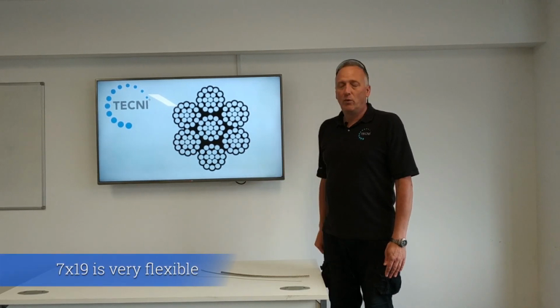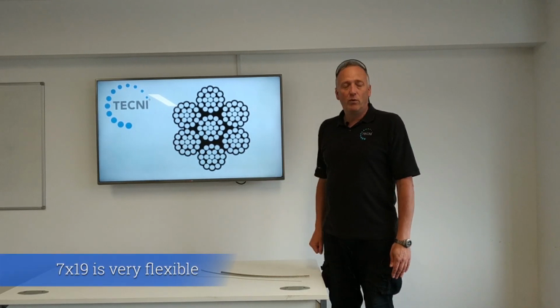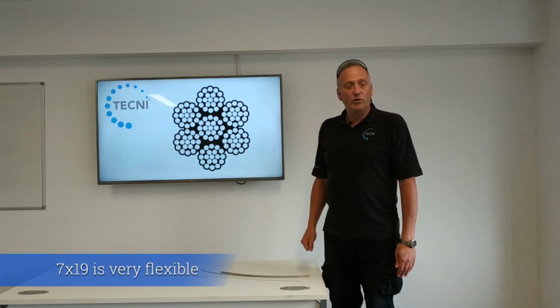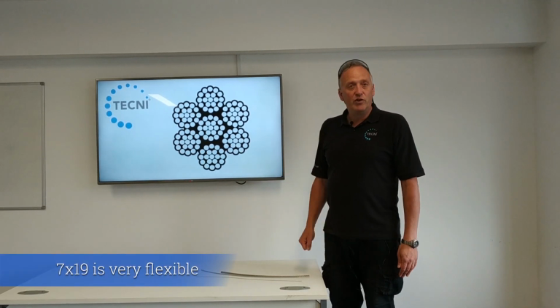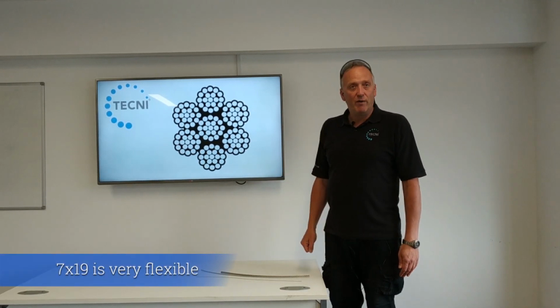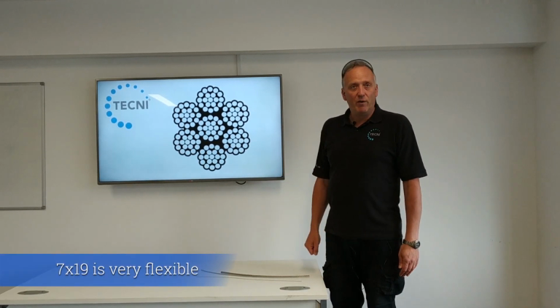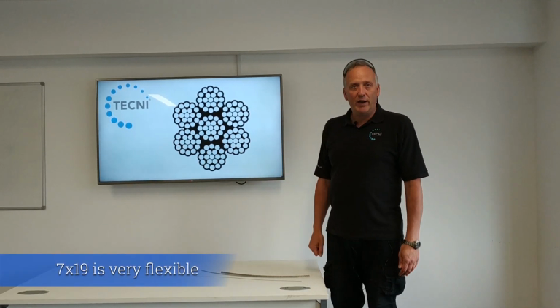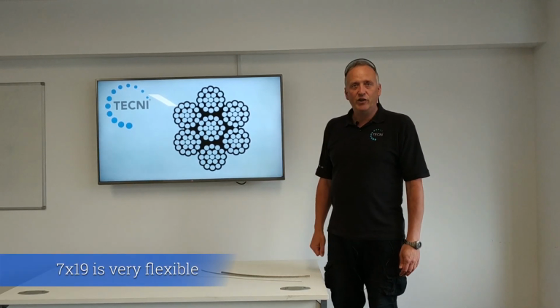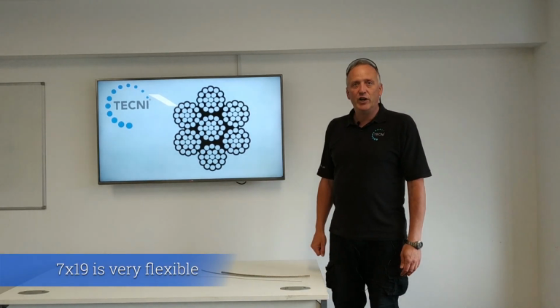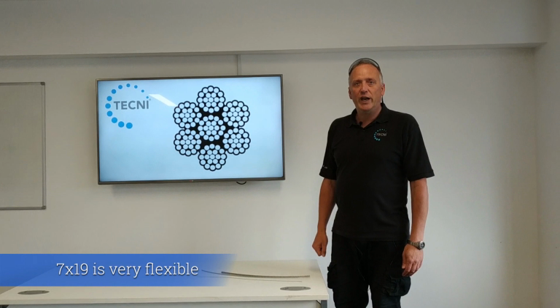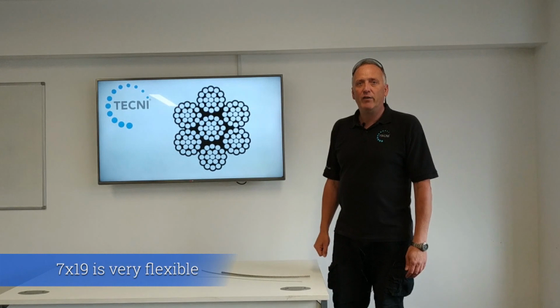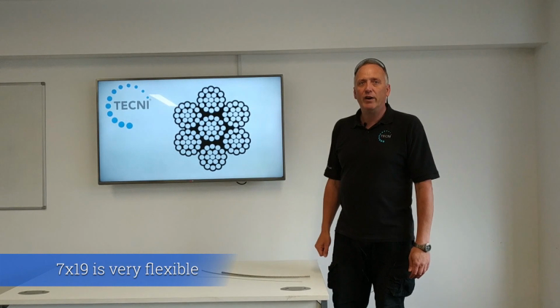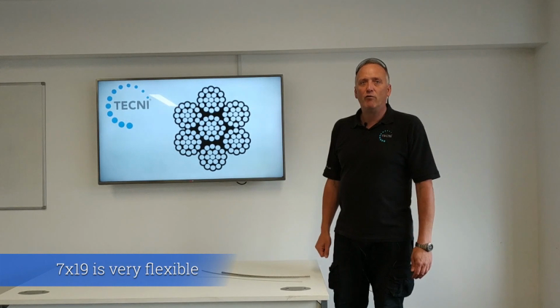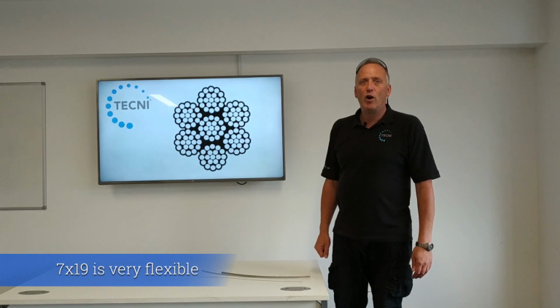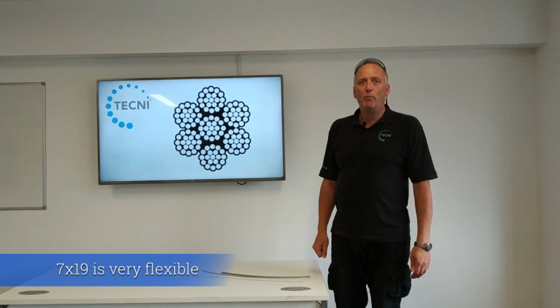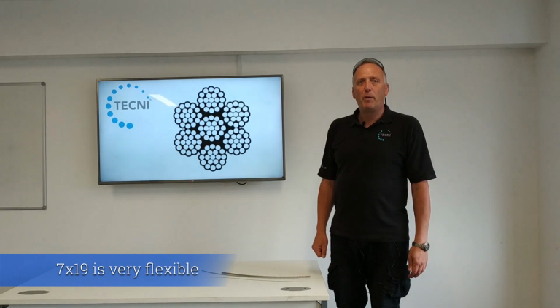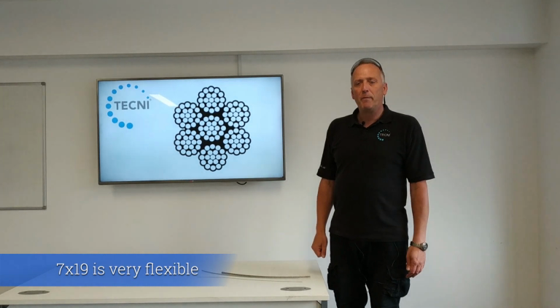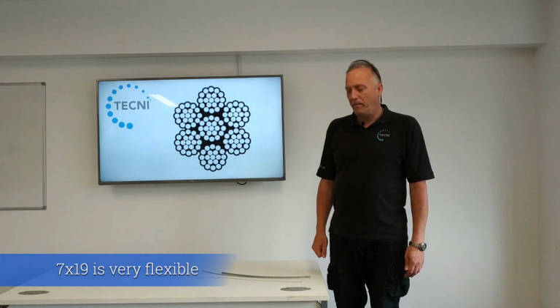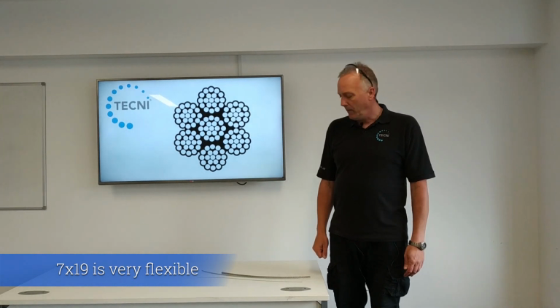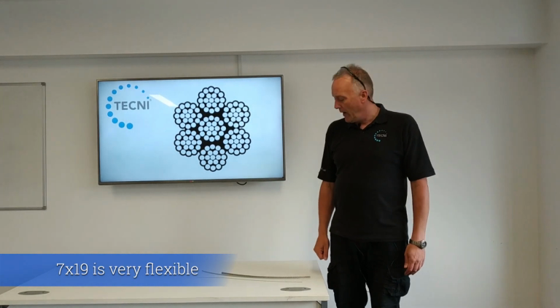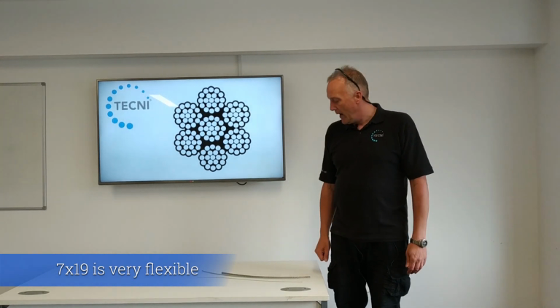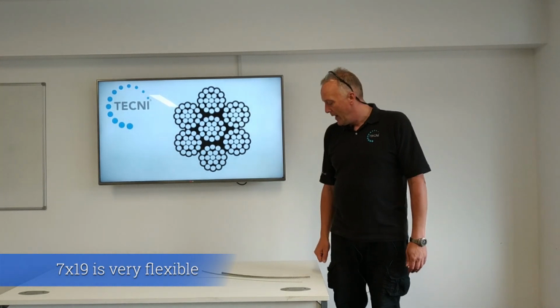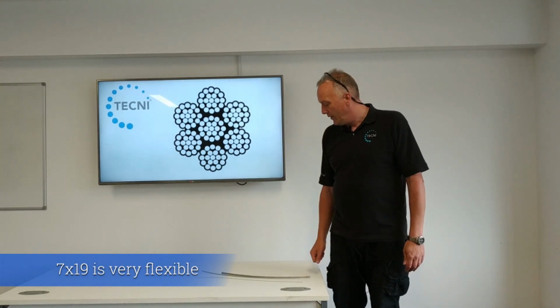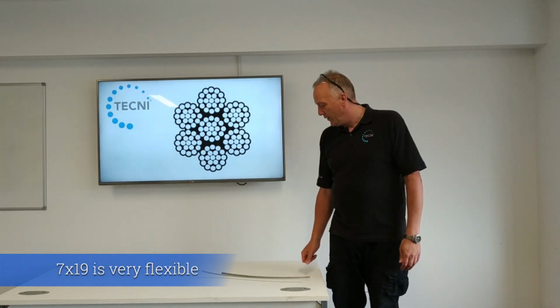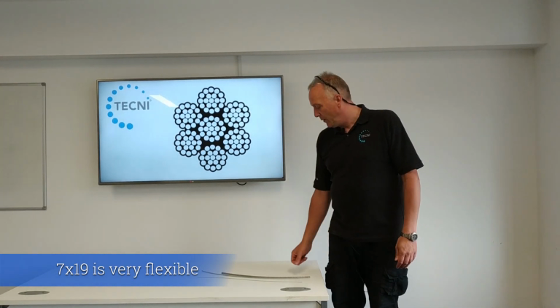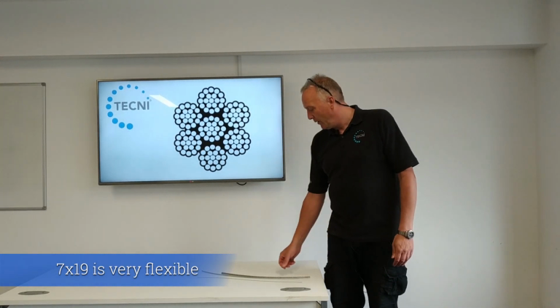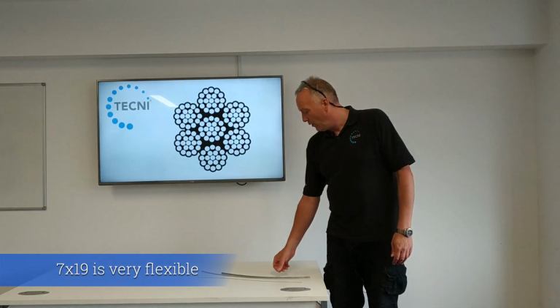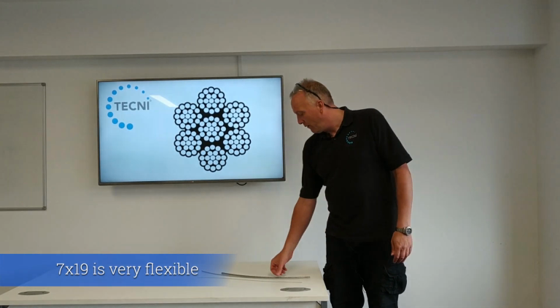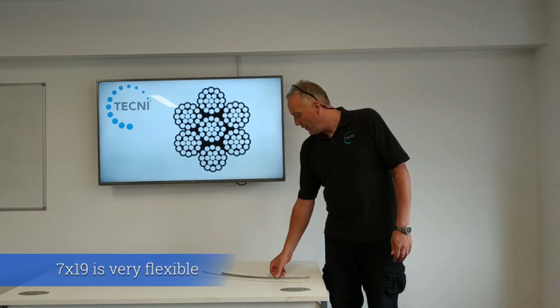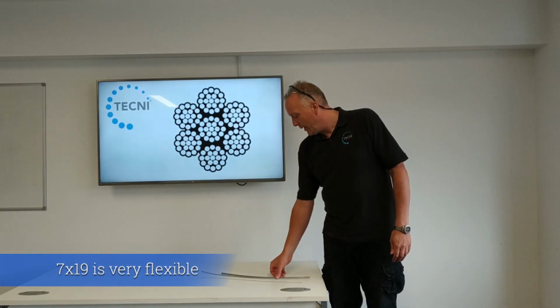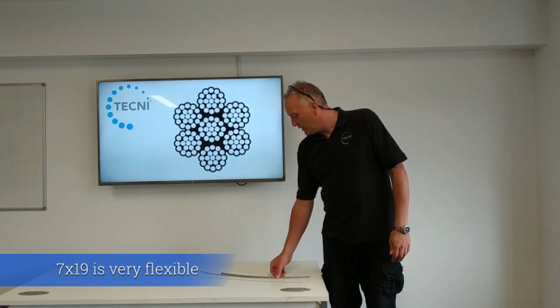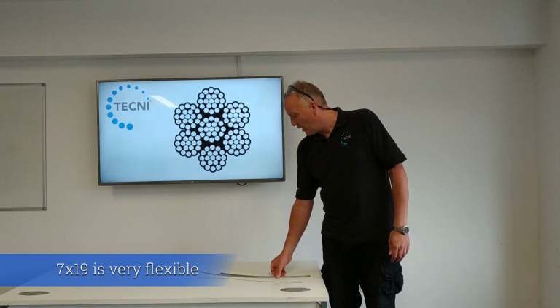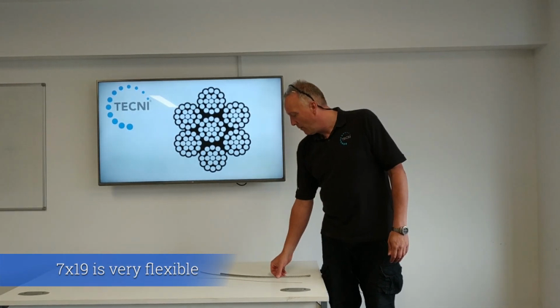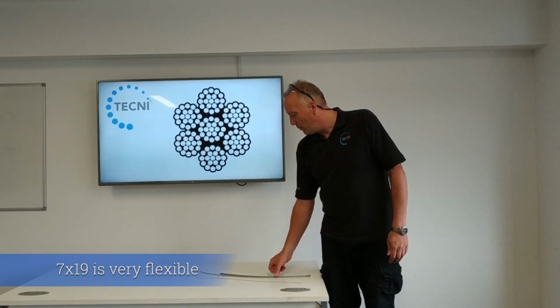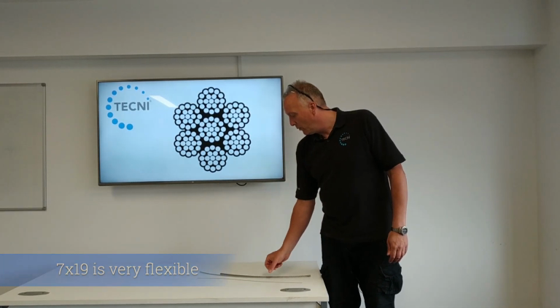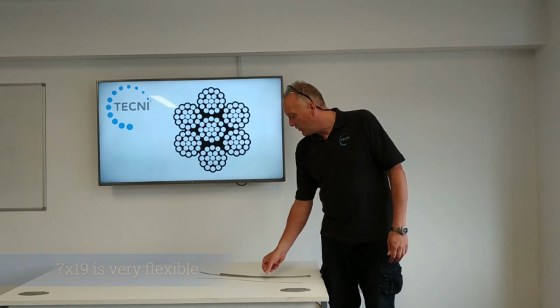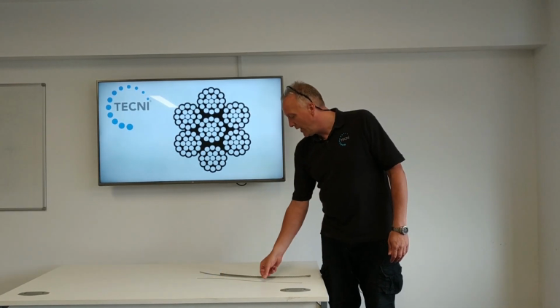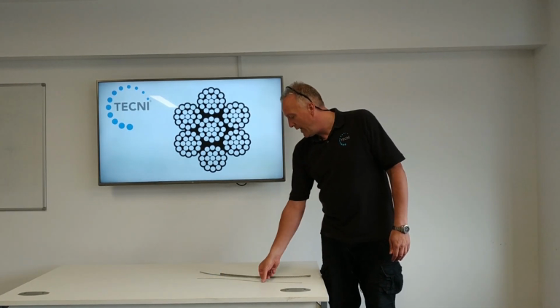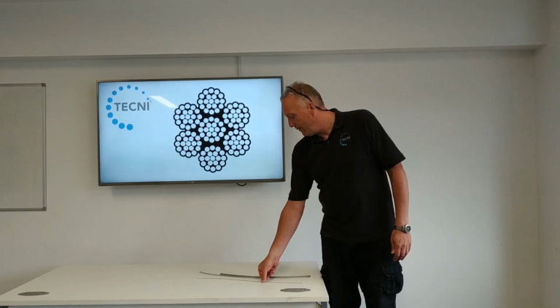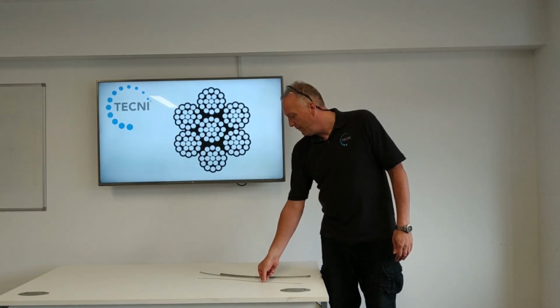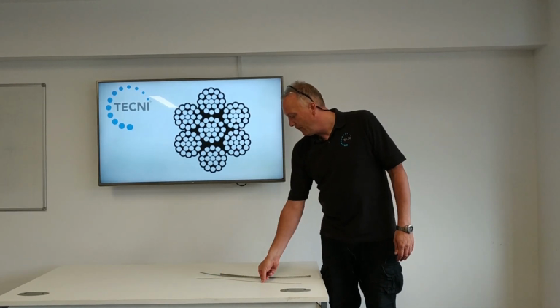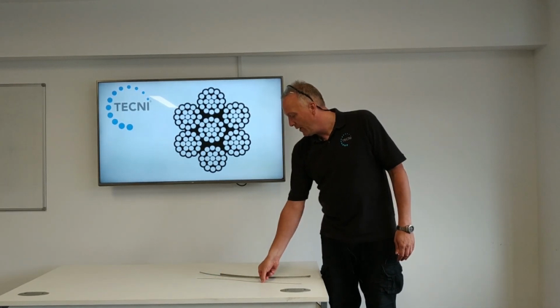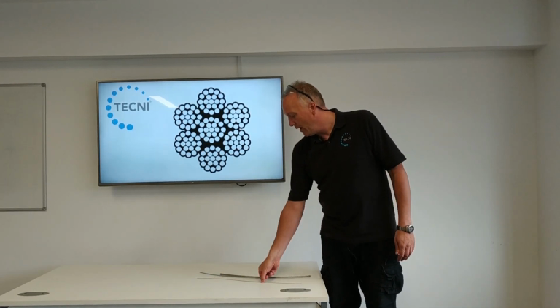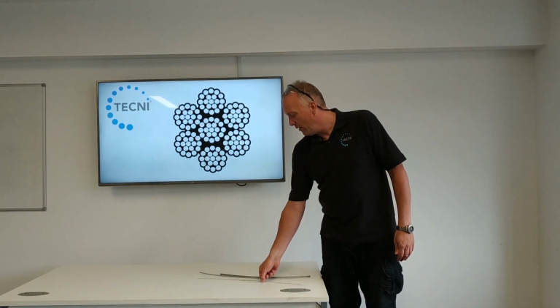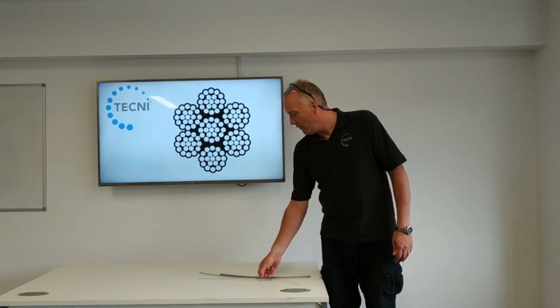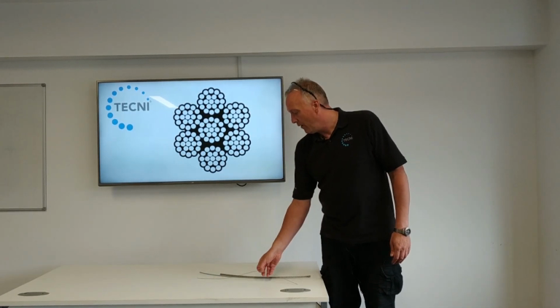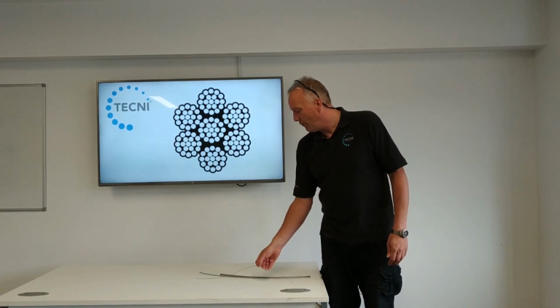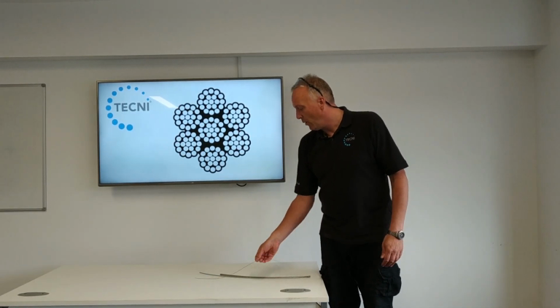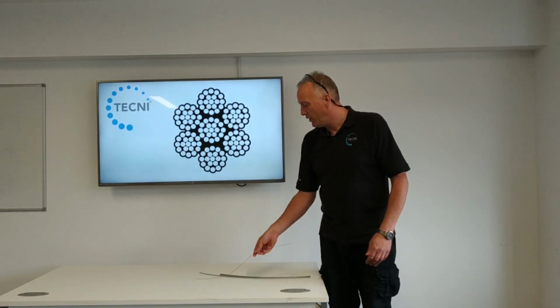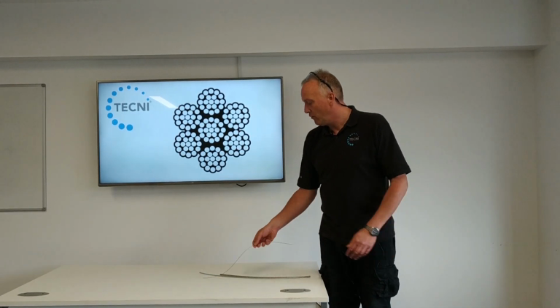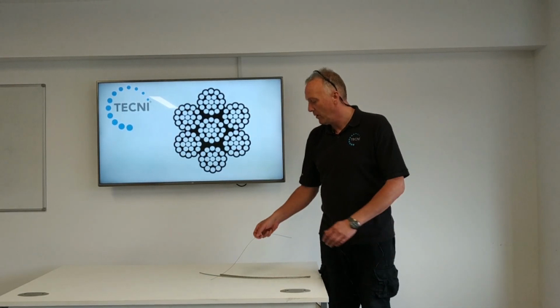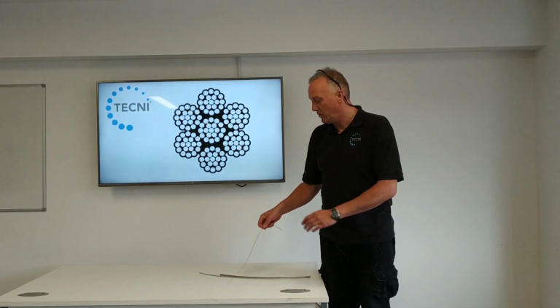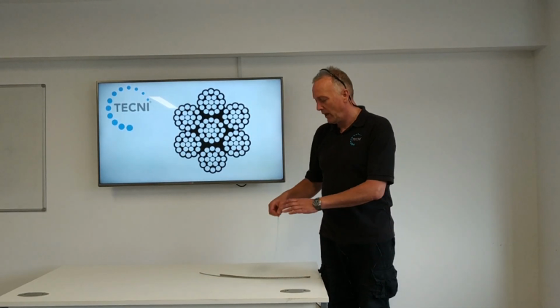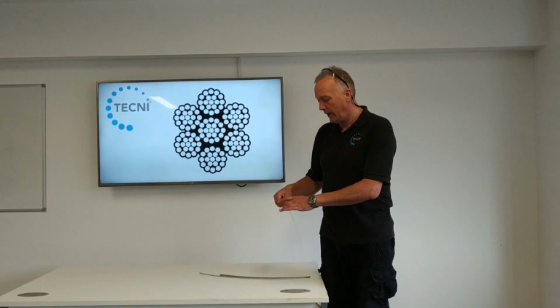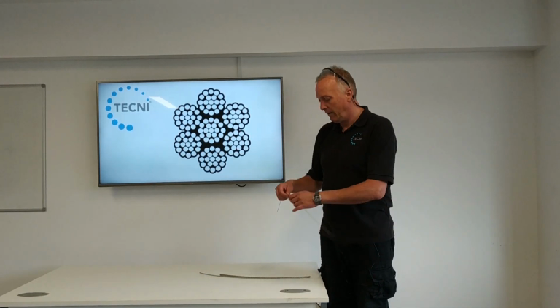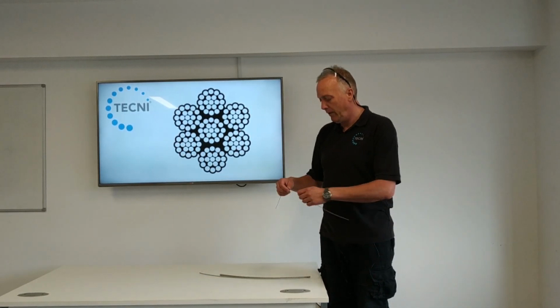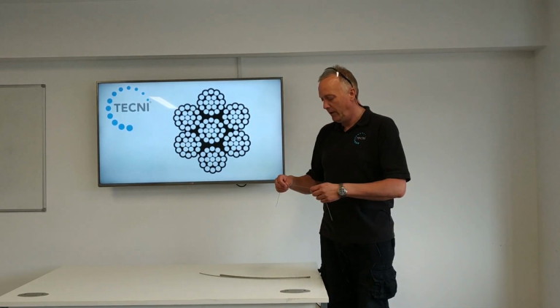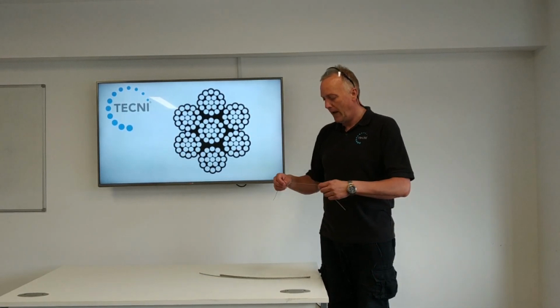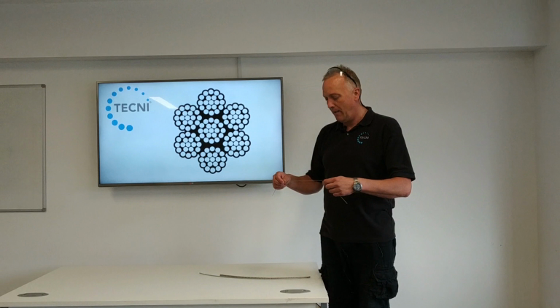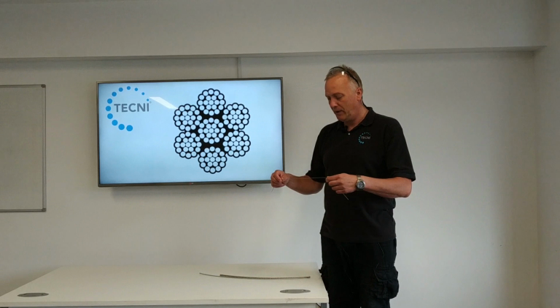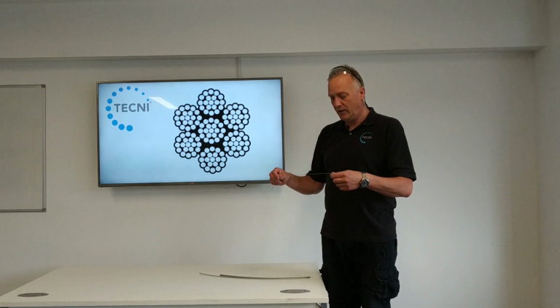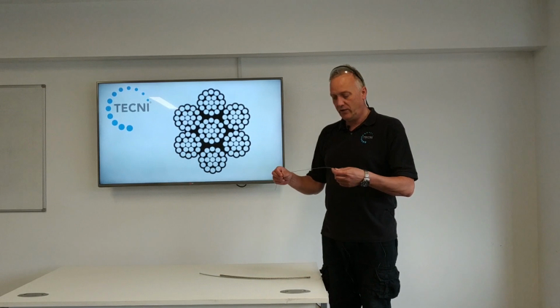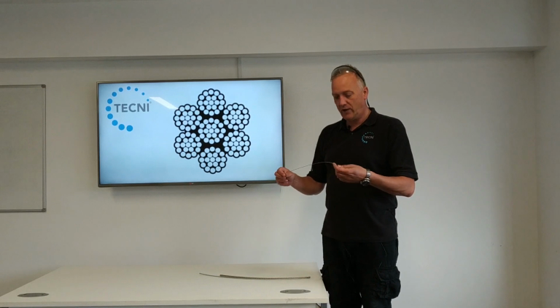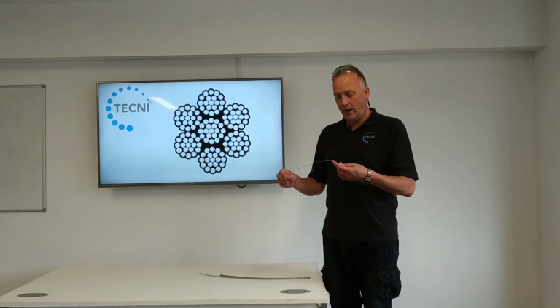It's a good flexible general engineering rope. We've got a few examples here of what this rope looks like in a few different diameters.